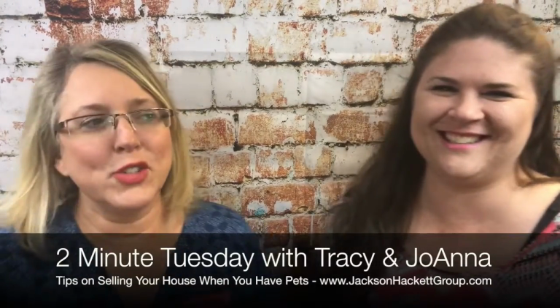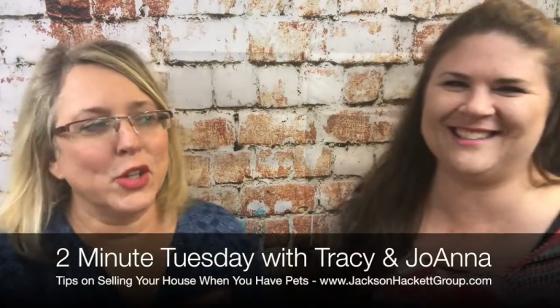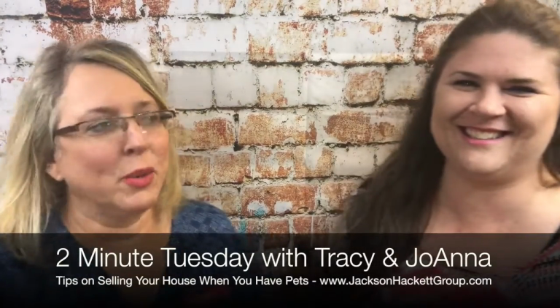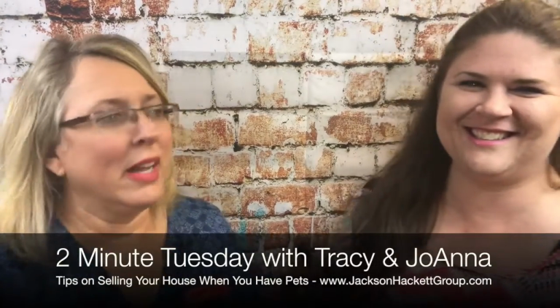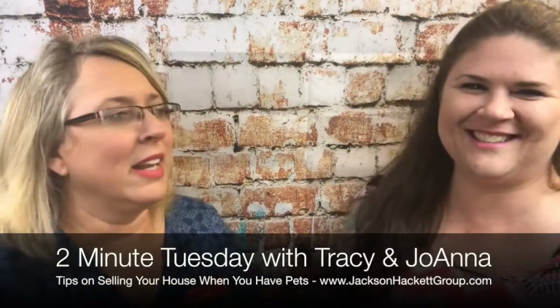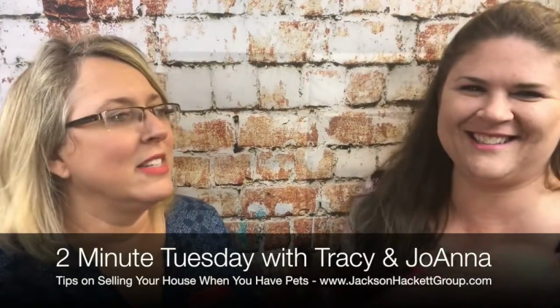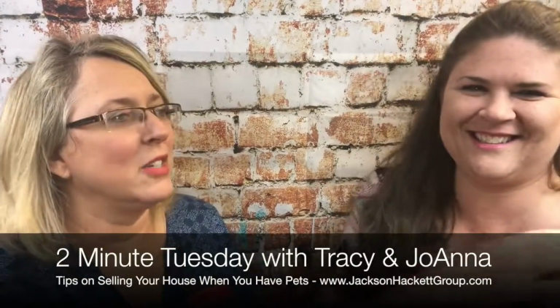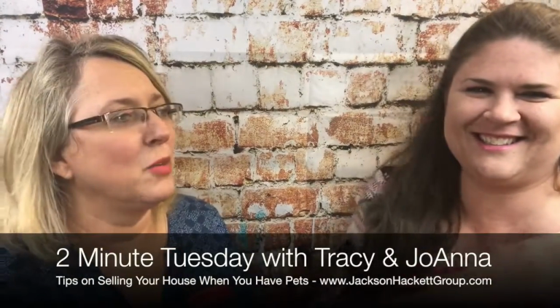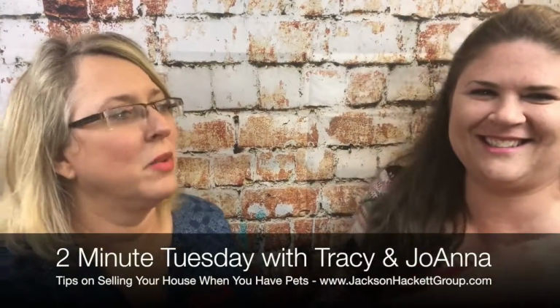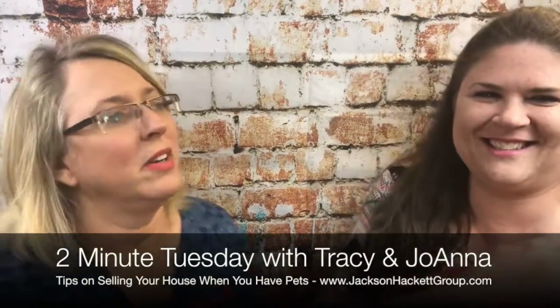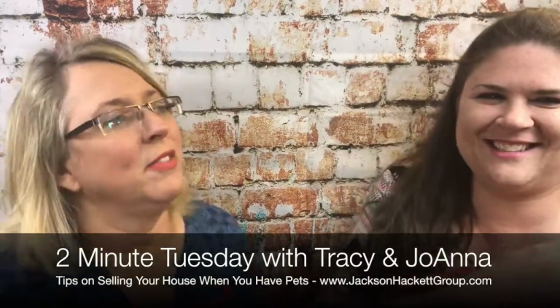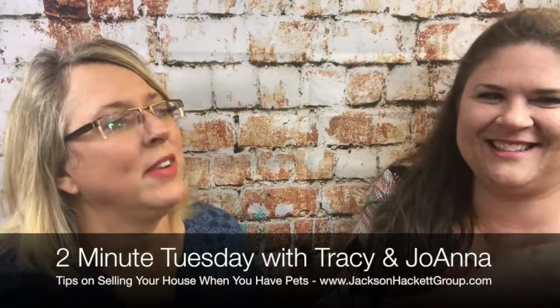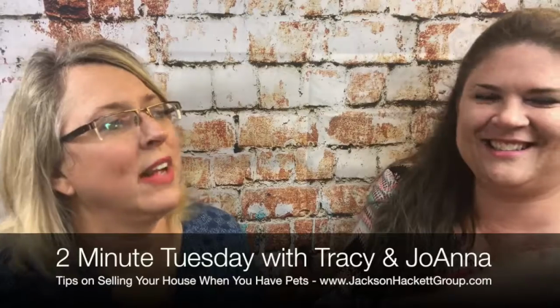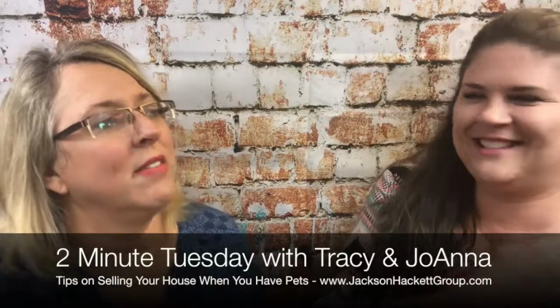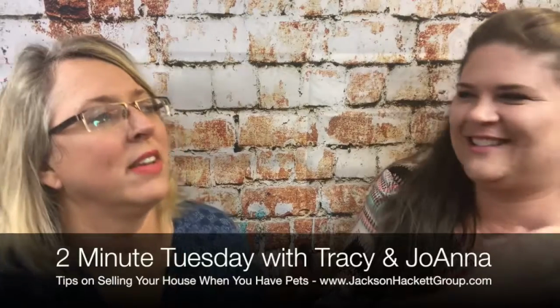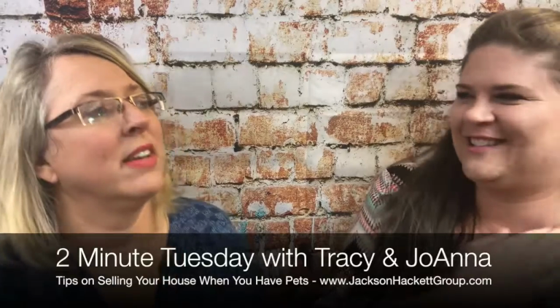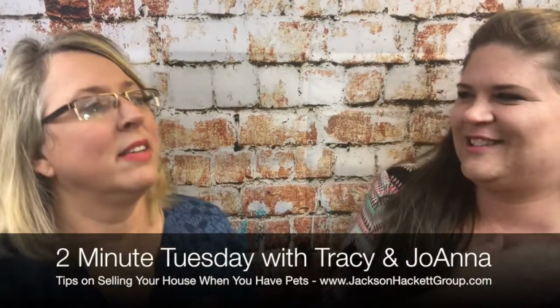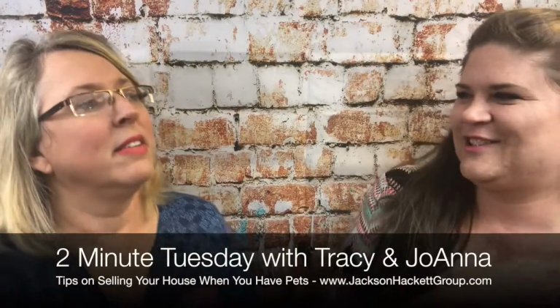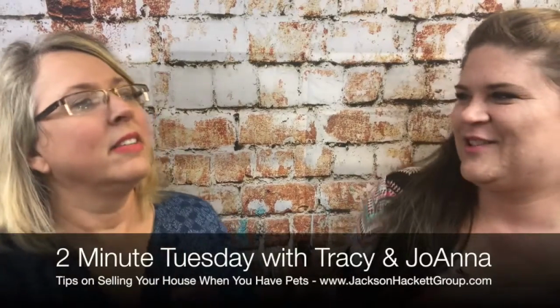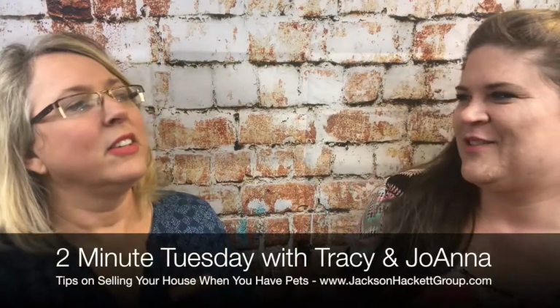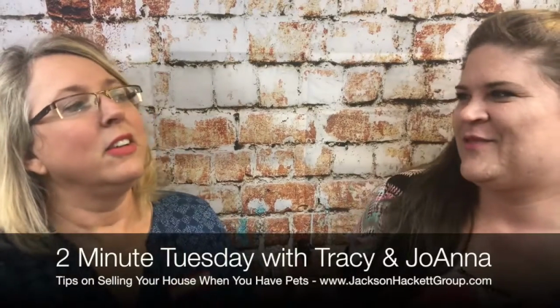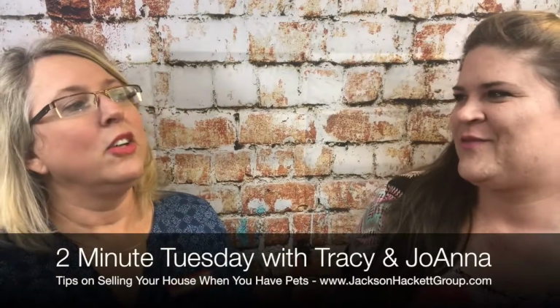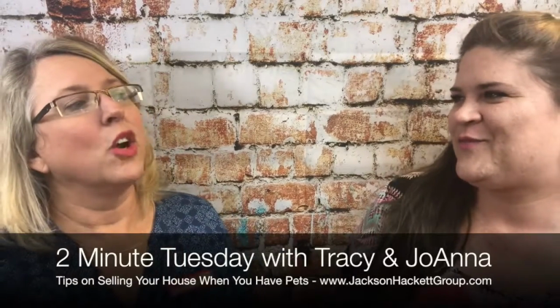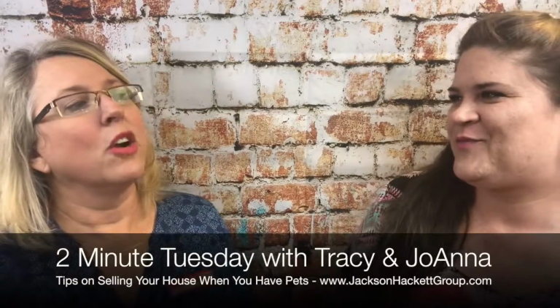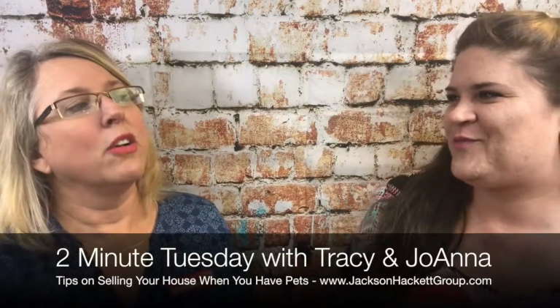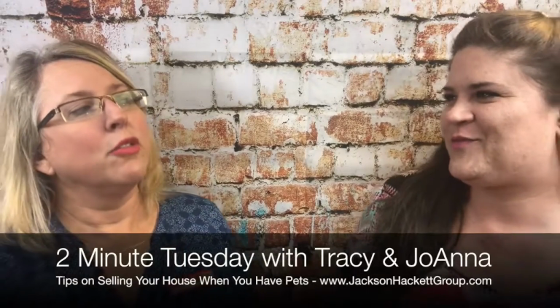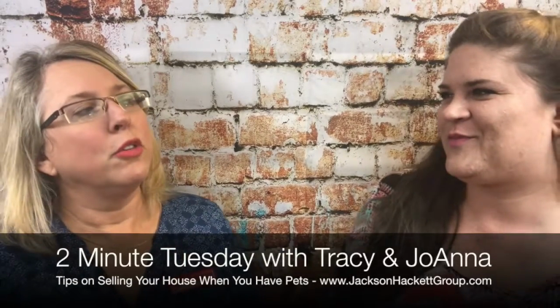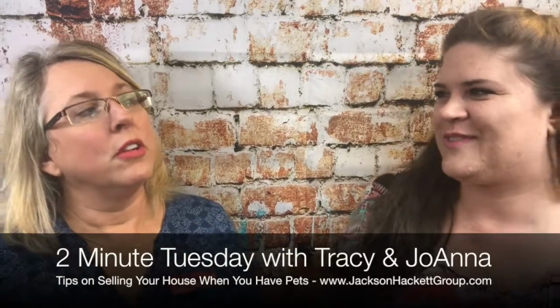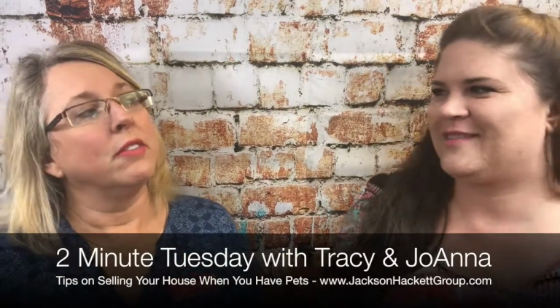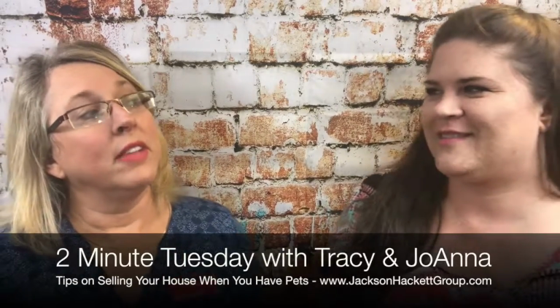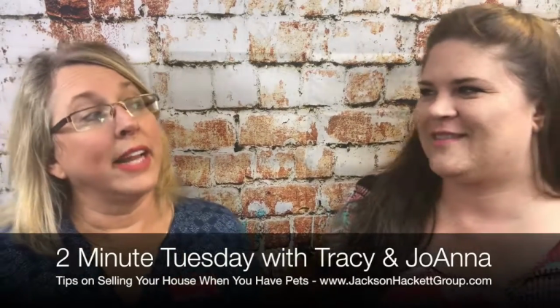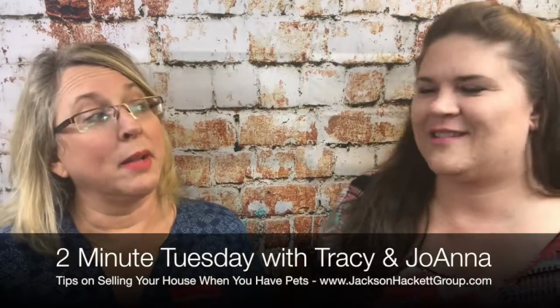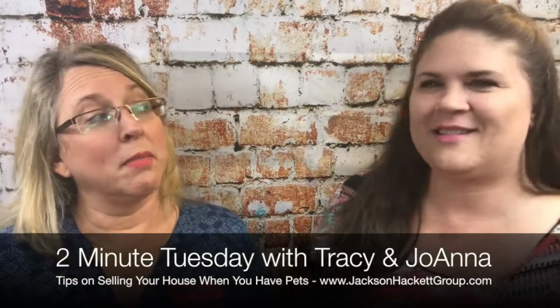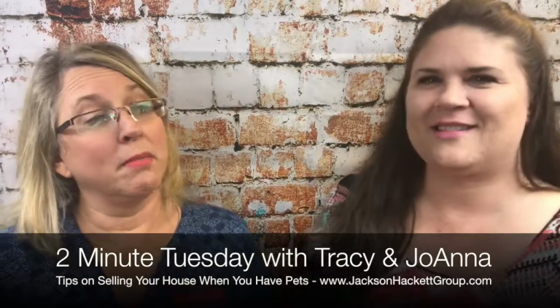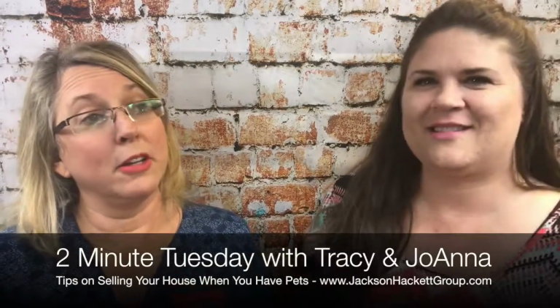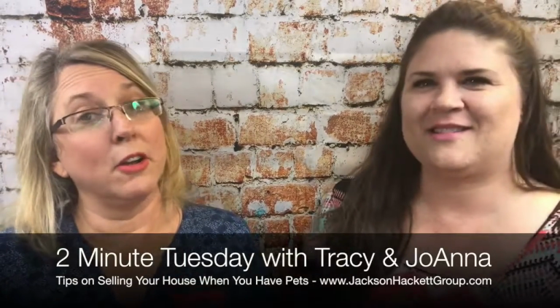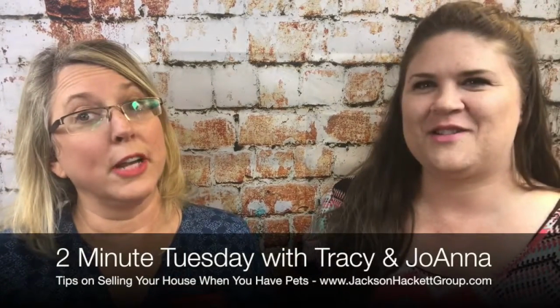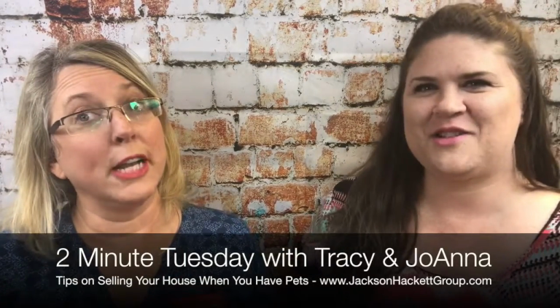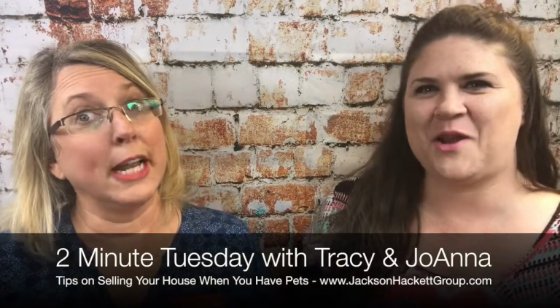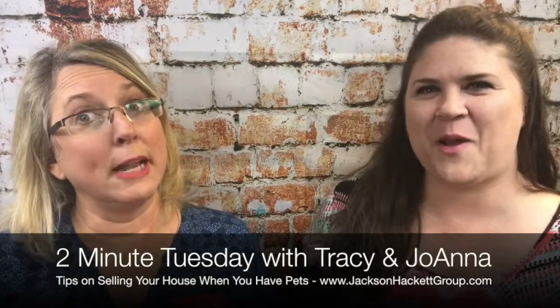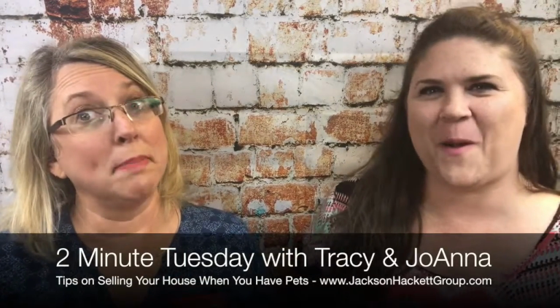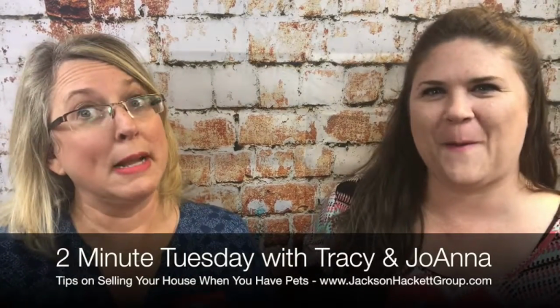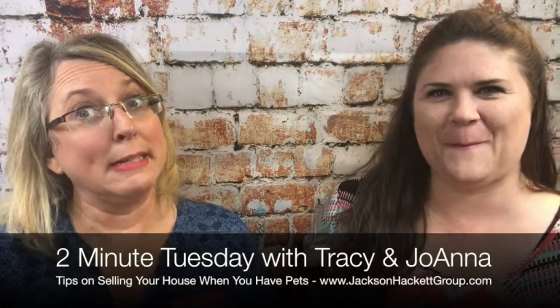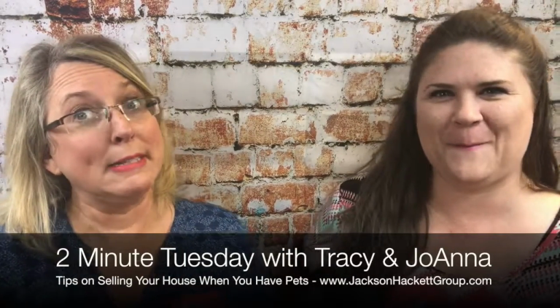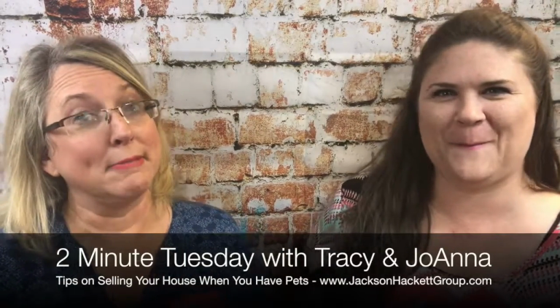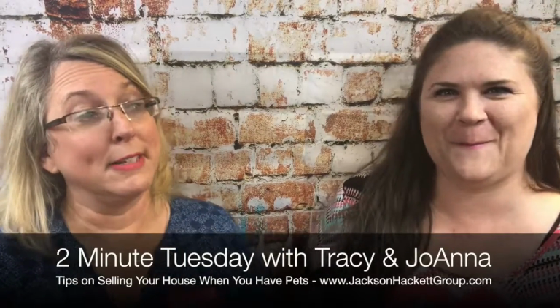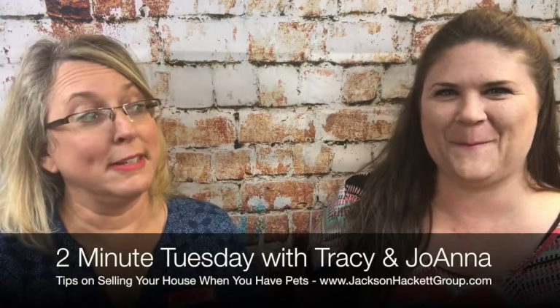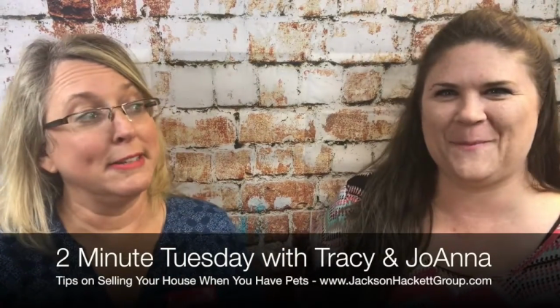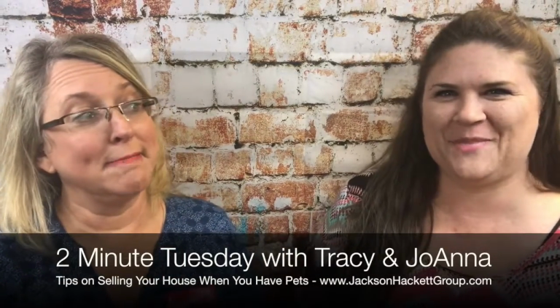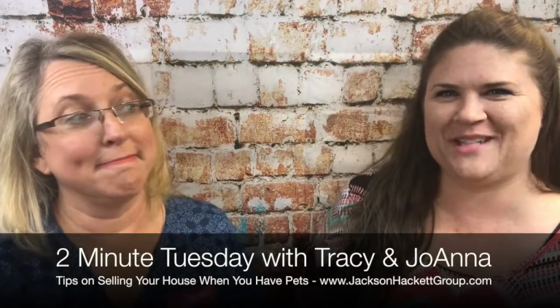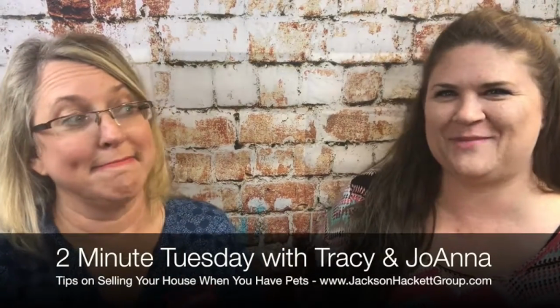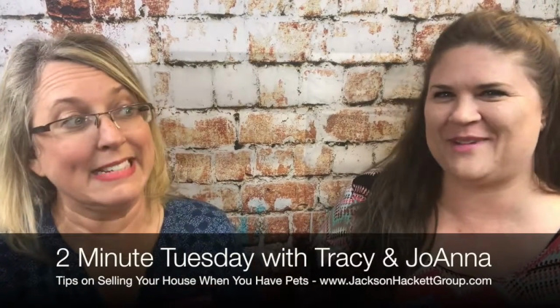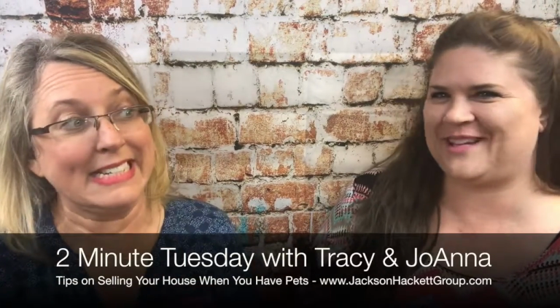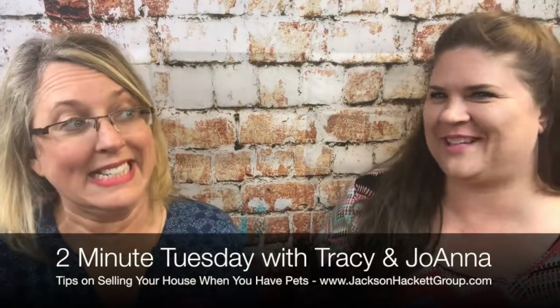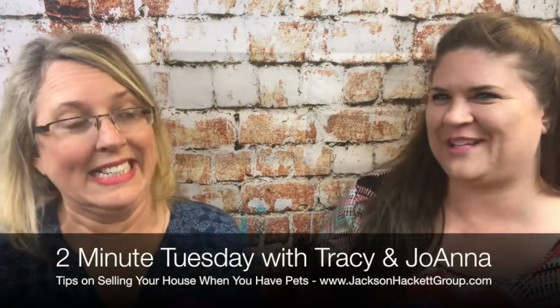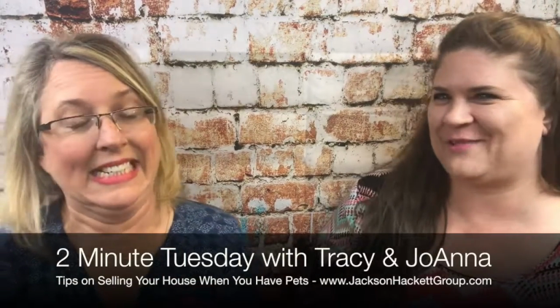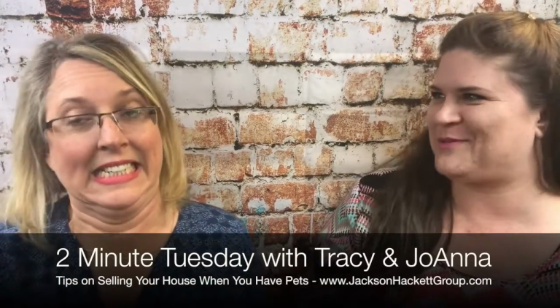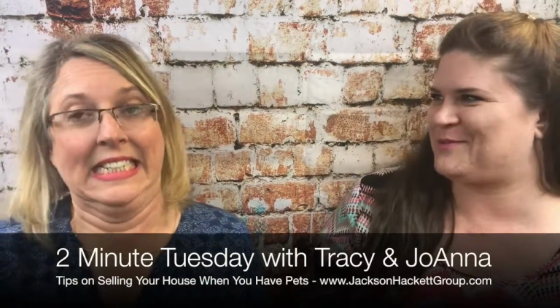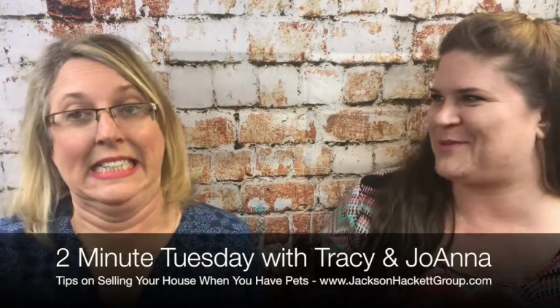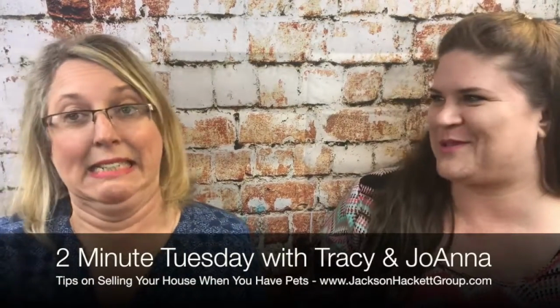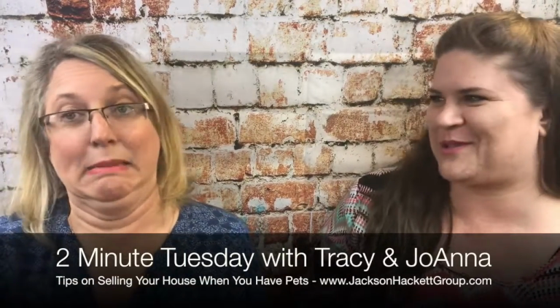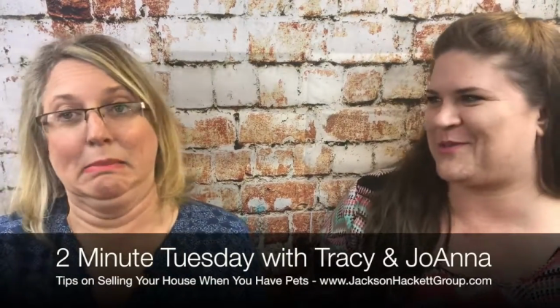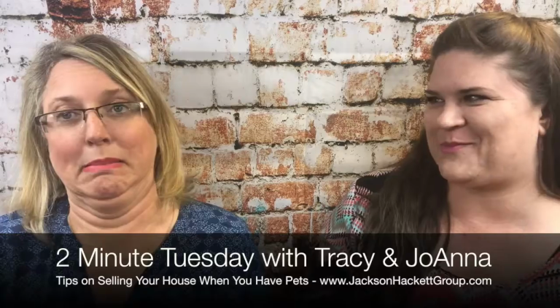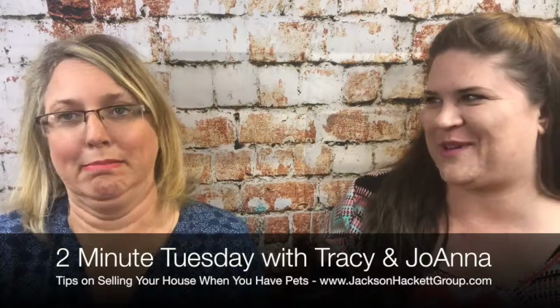What if you have a yard full of doggie landmines? What do you do? You better get a pooper scooper and get it cleaned up.